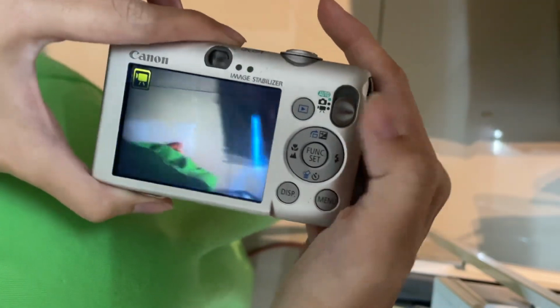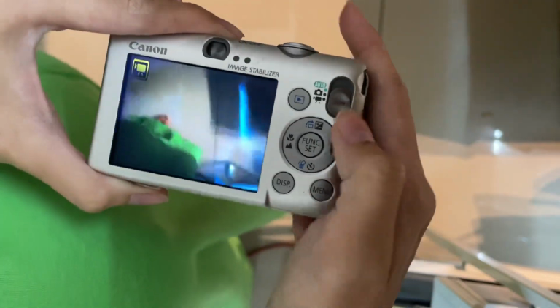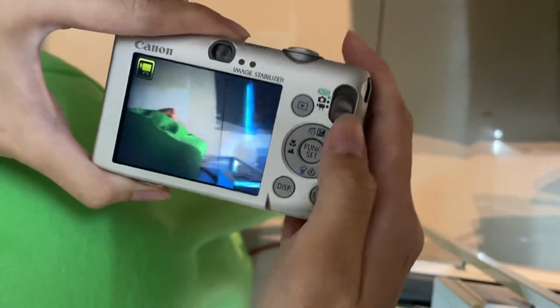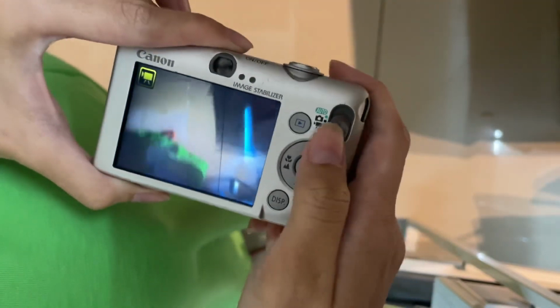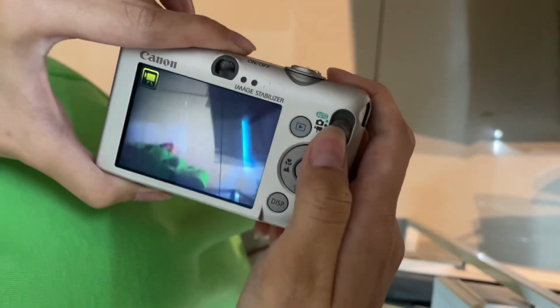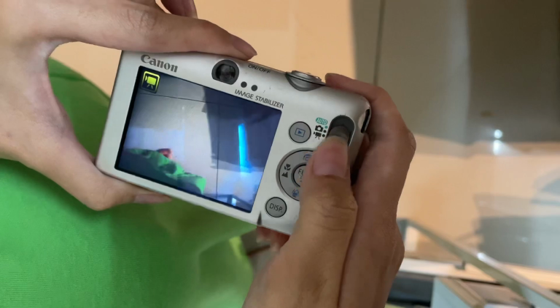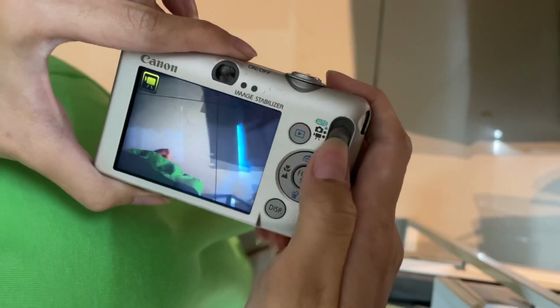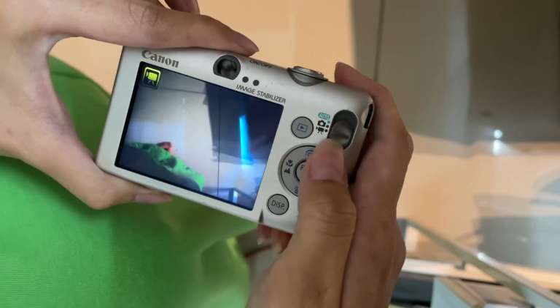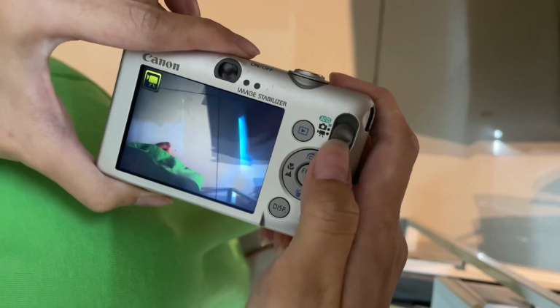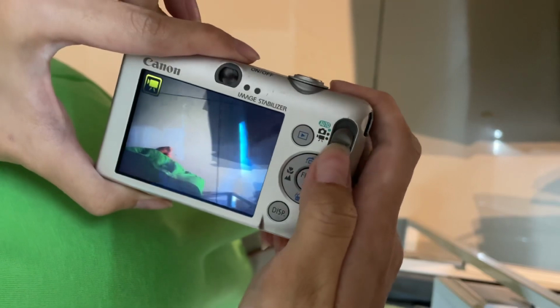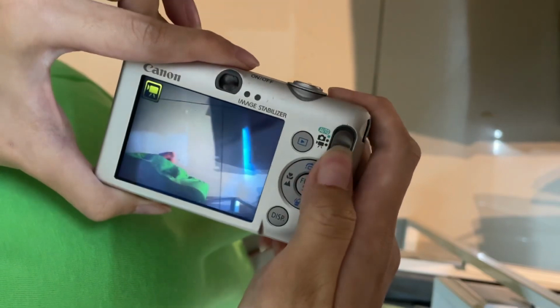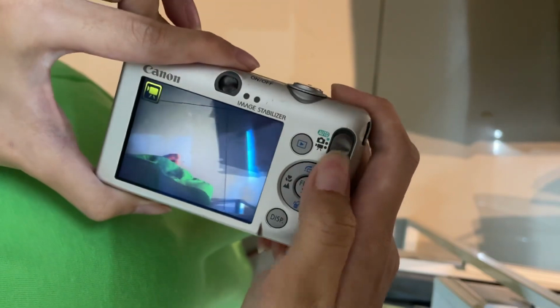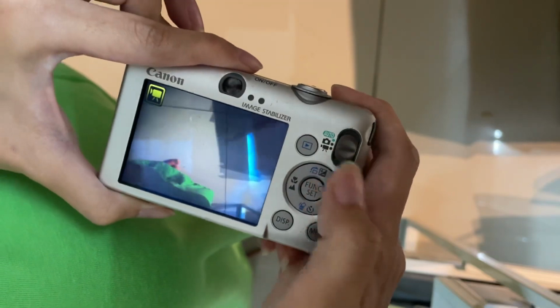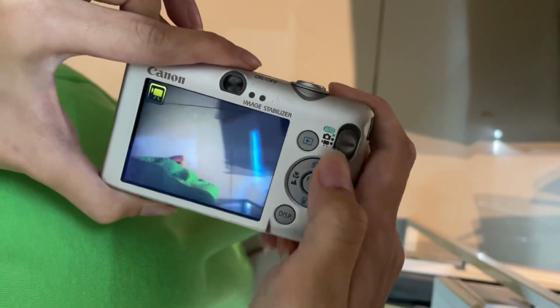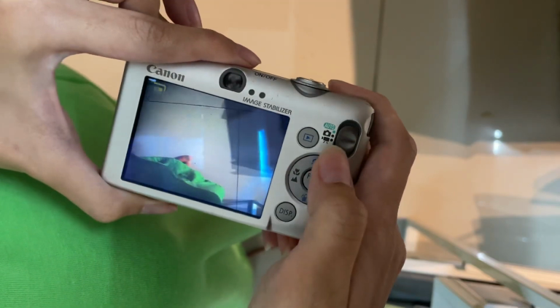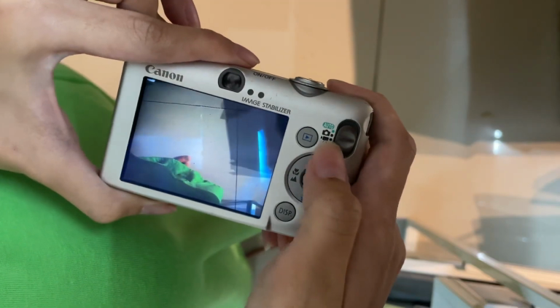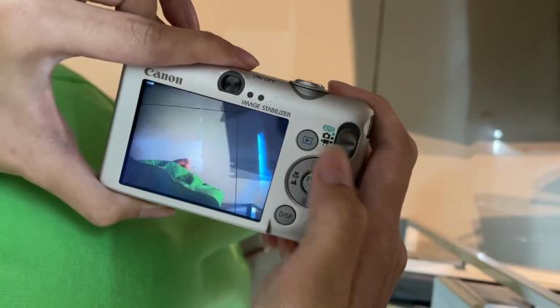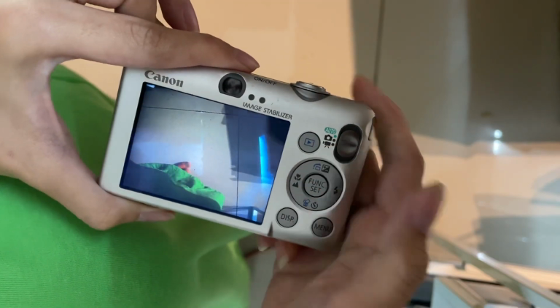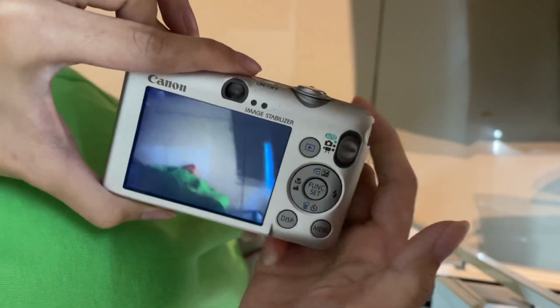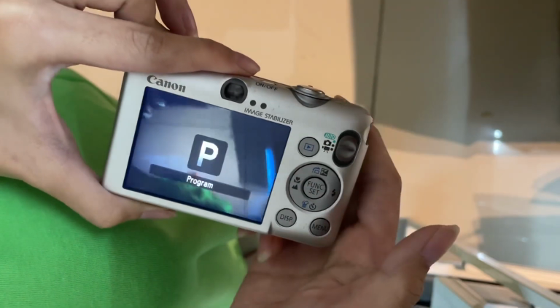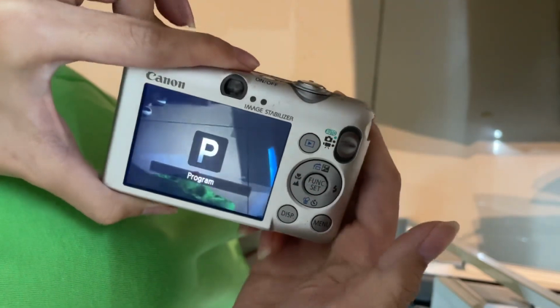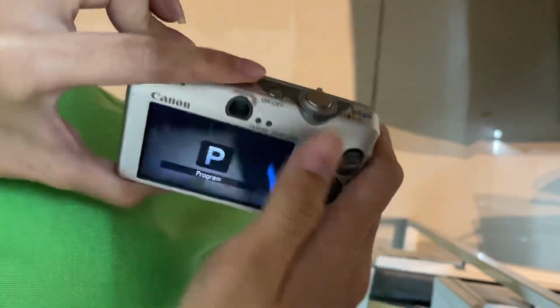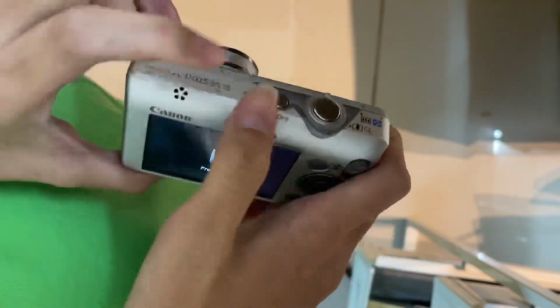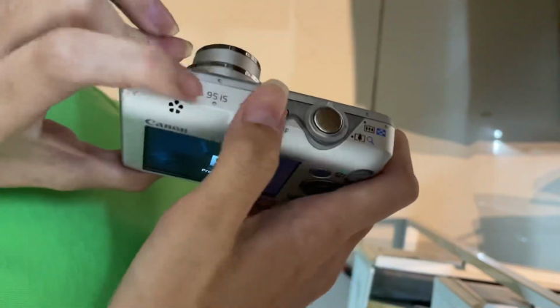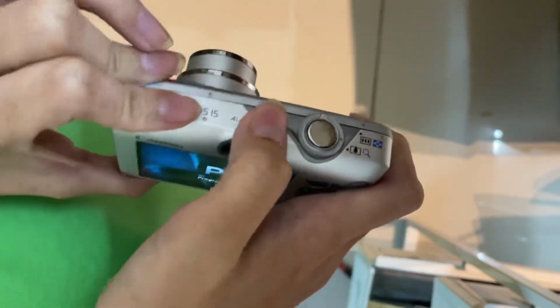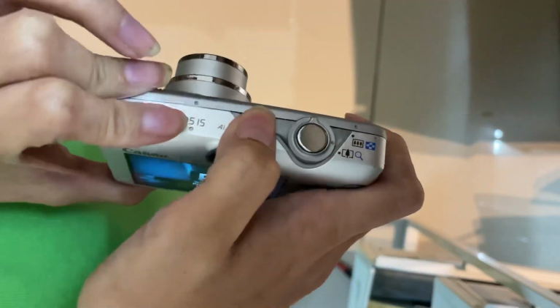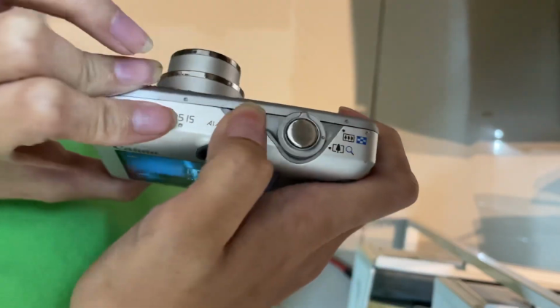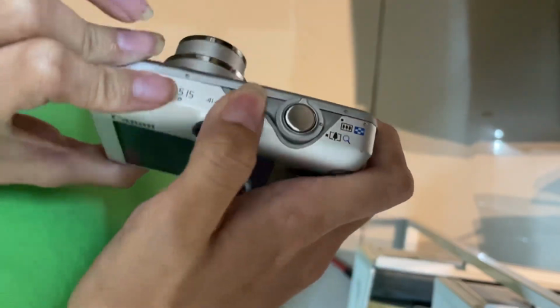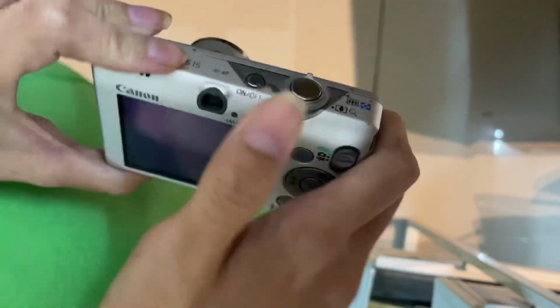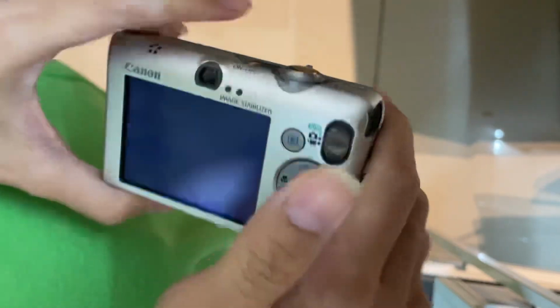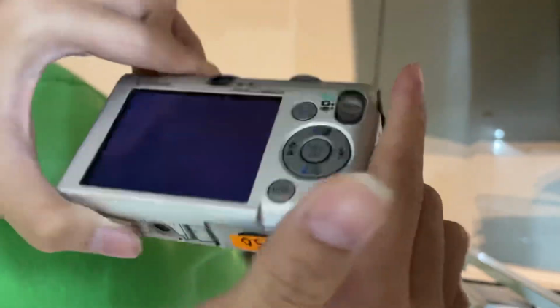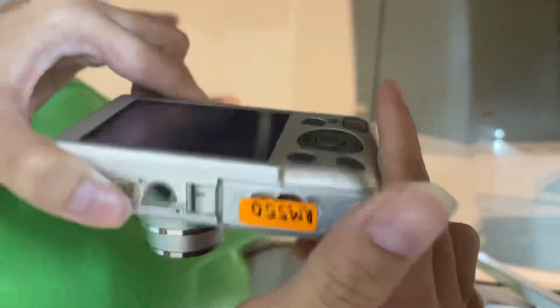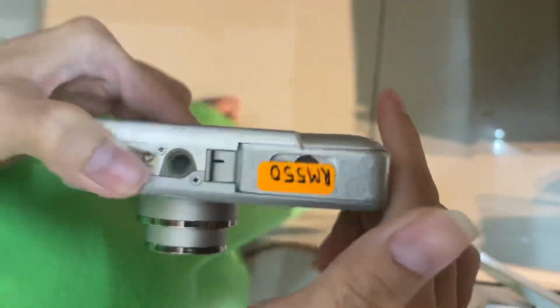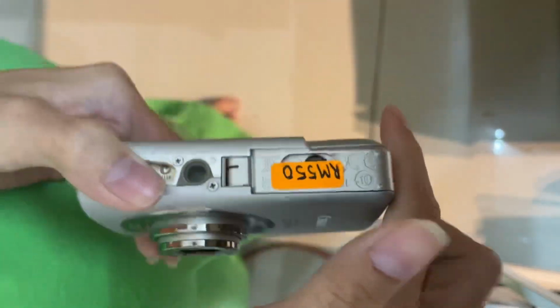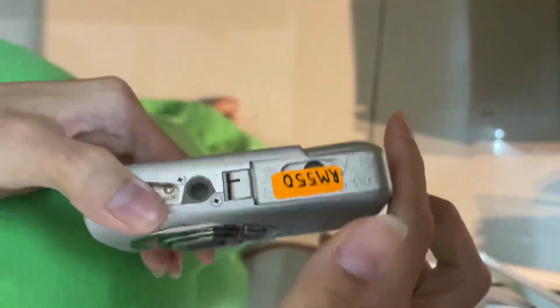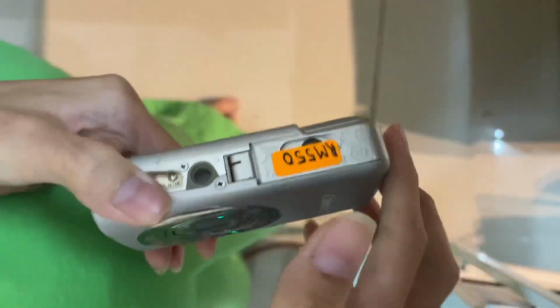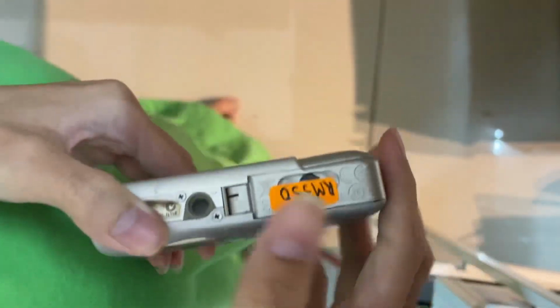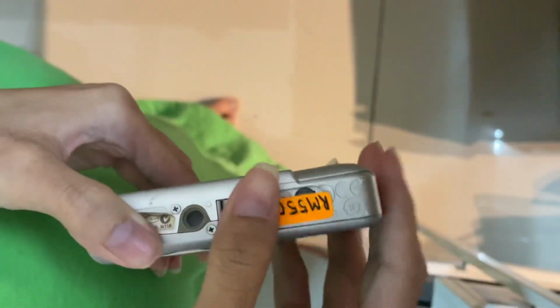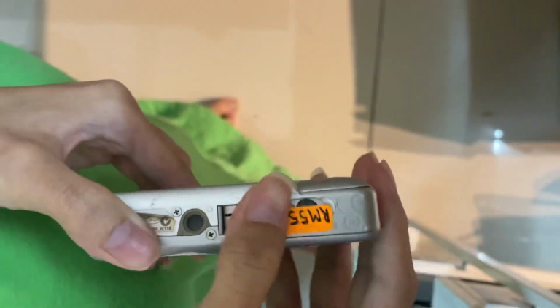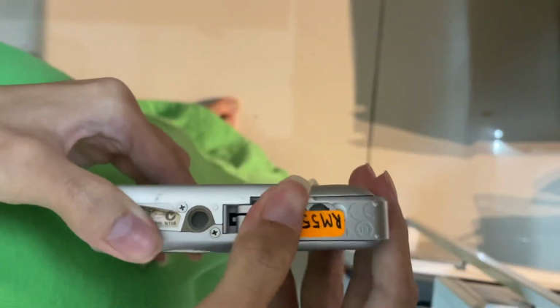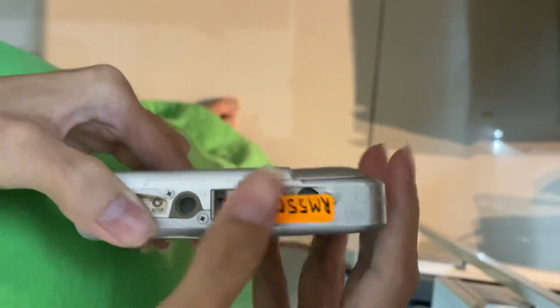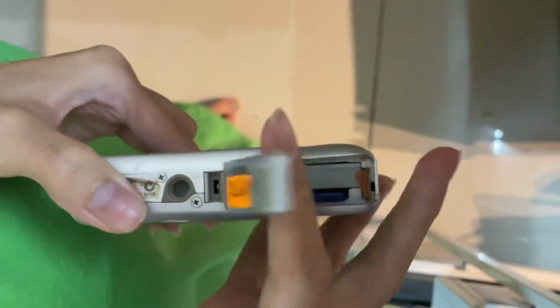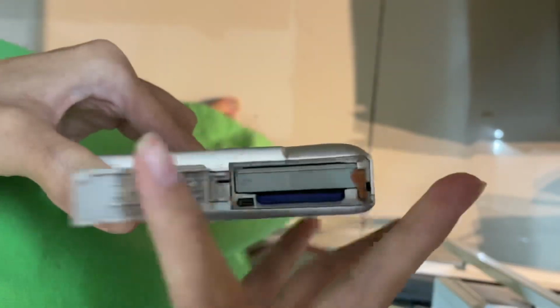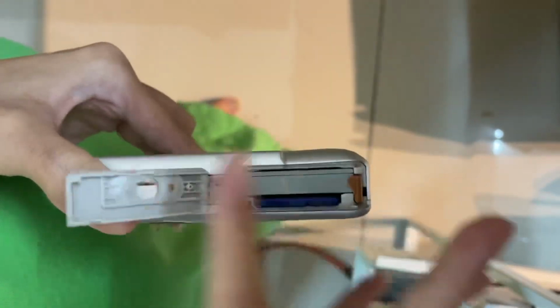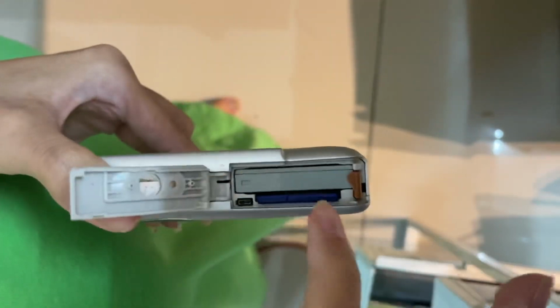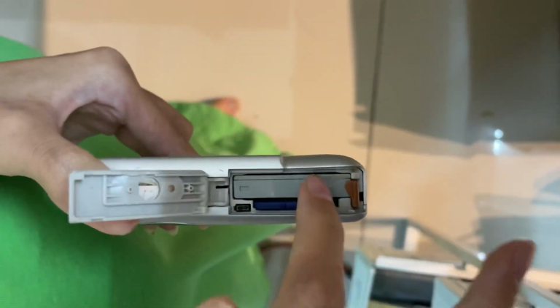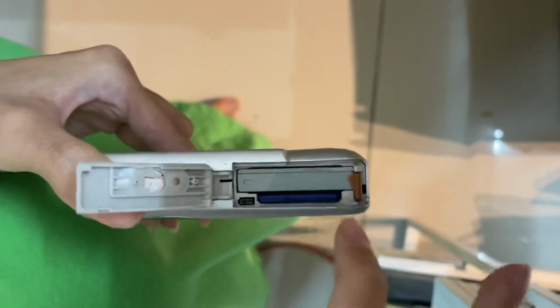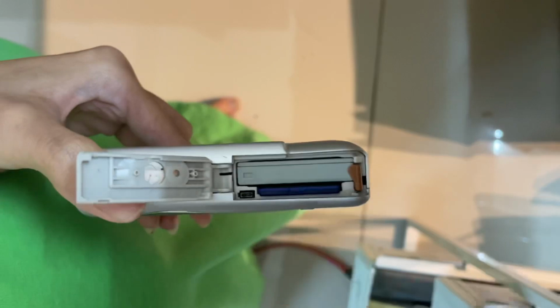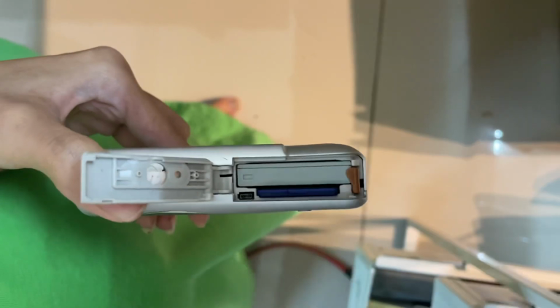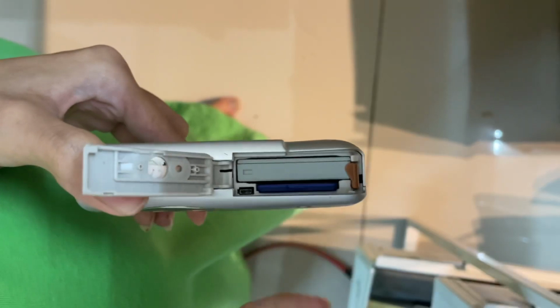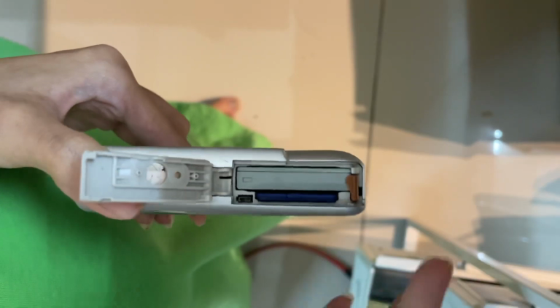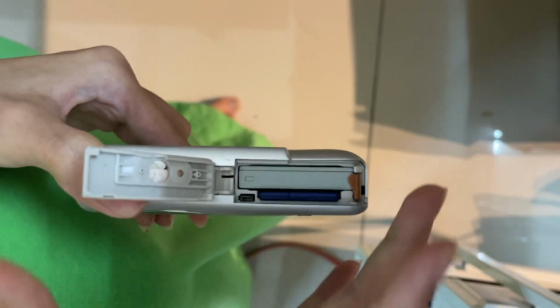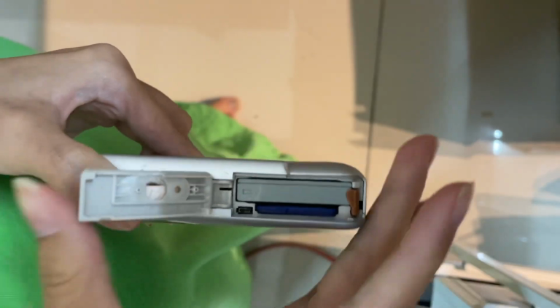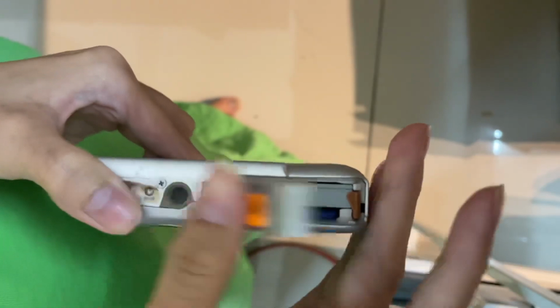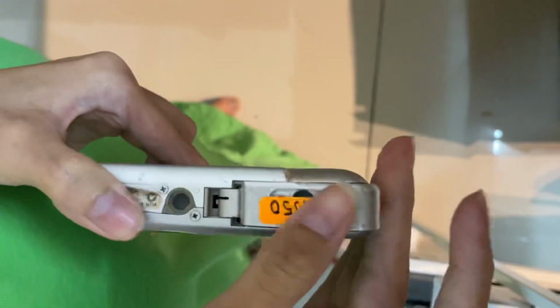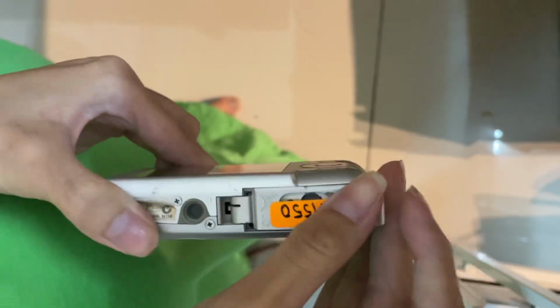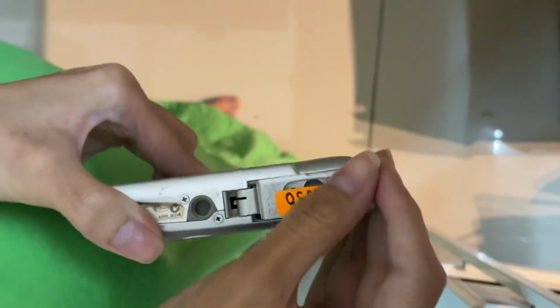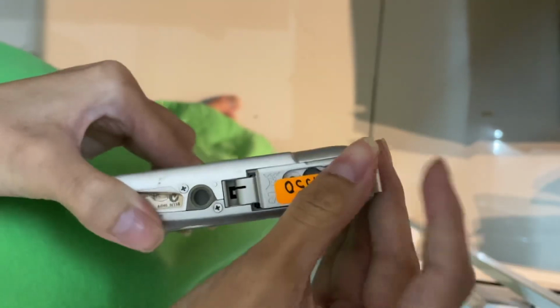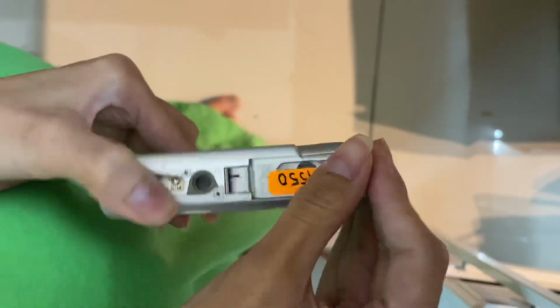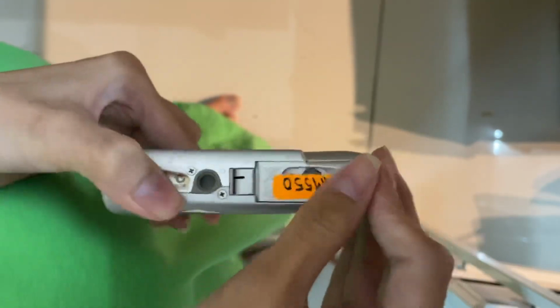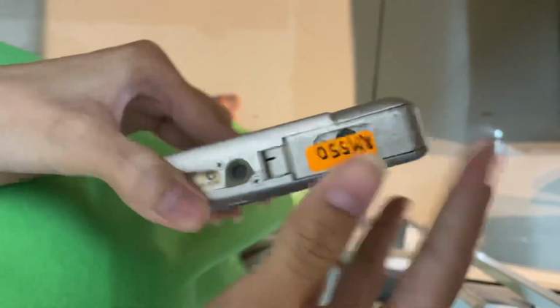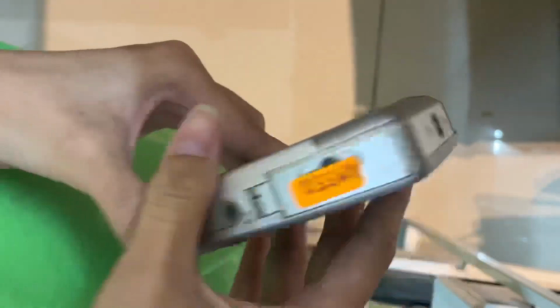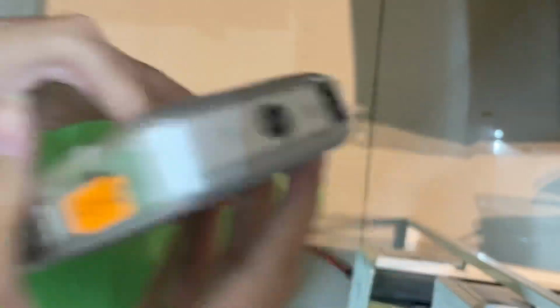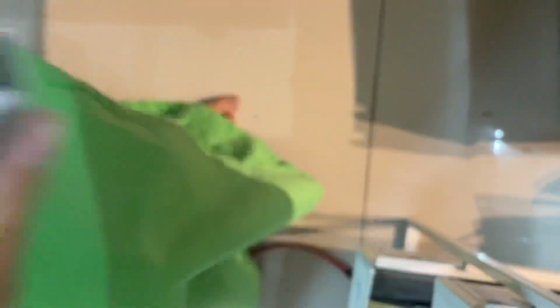So basically that's it. Put it back to normal mode when you're done. This is the battery and SD card compartment. Thank you.